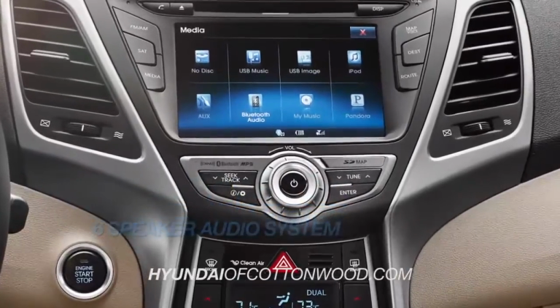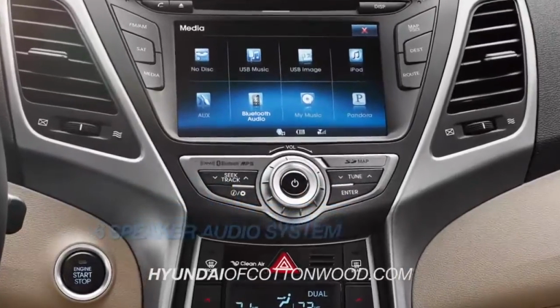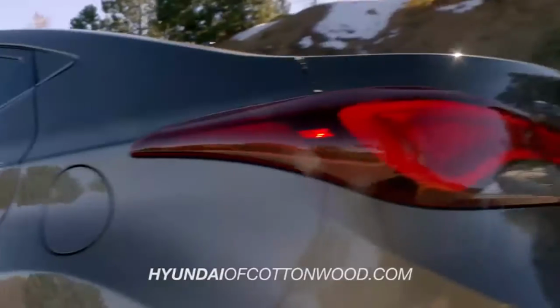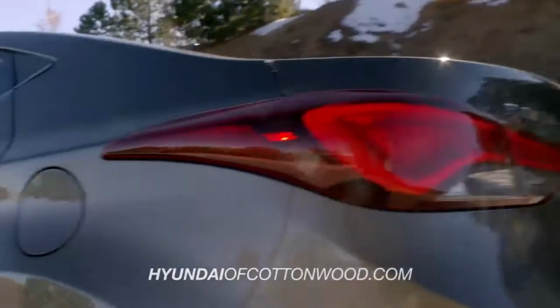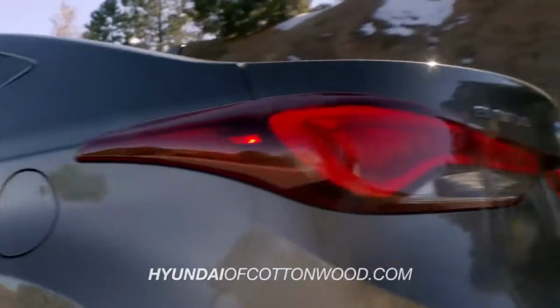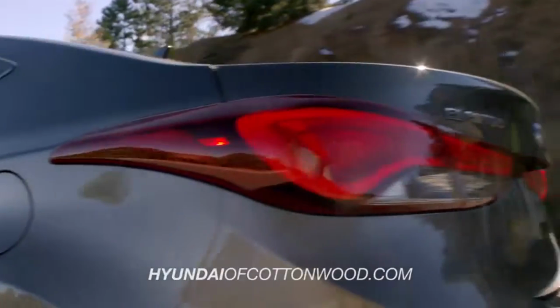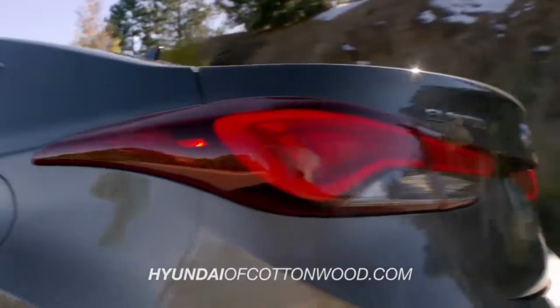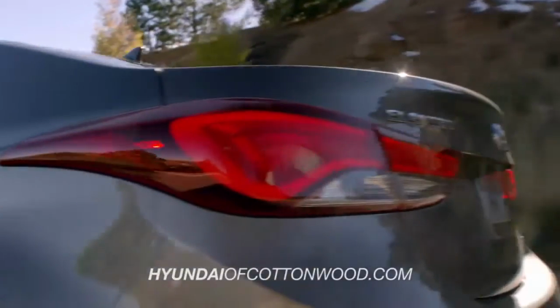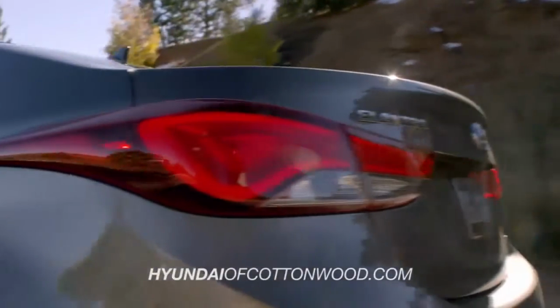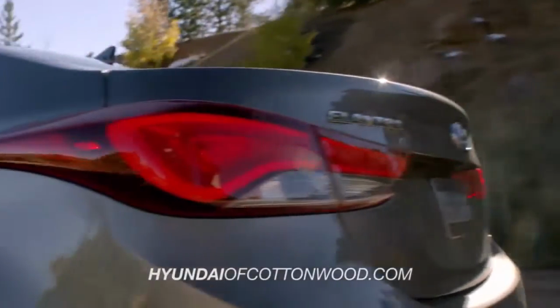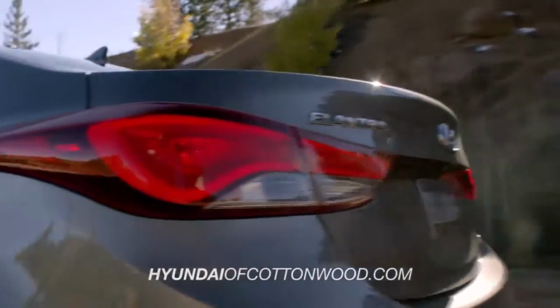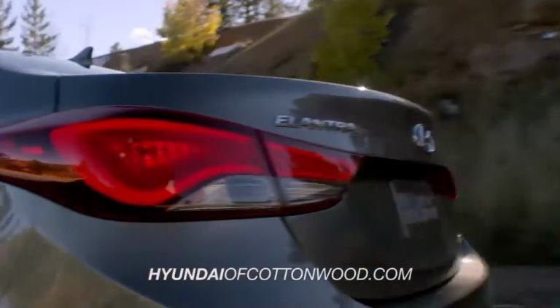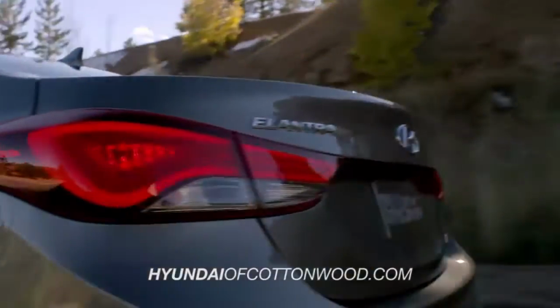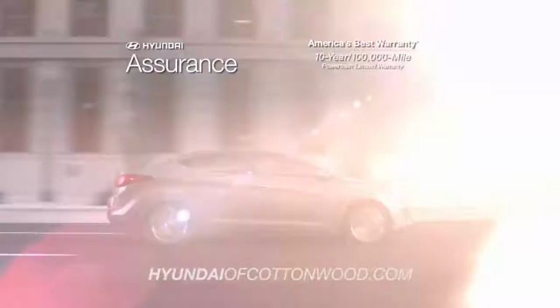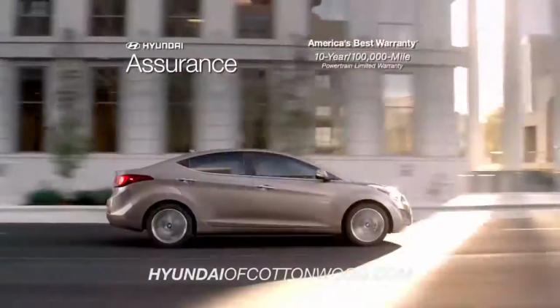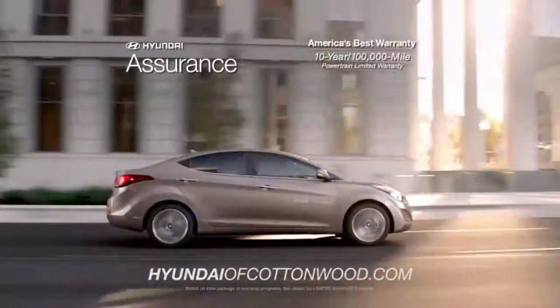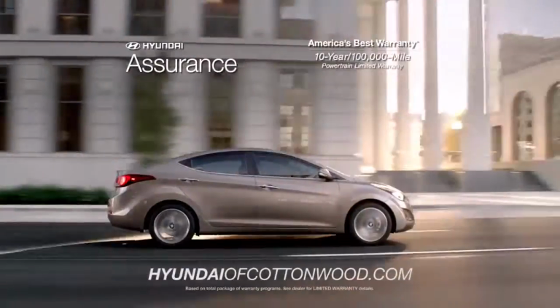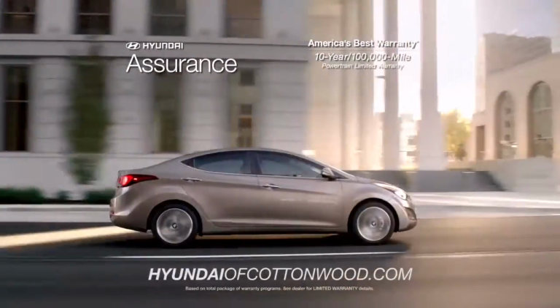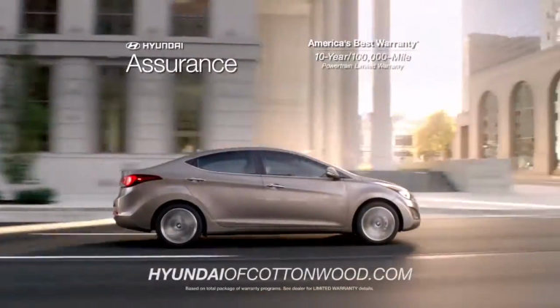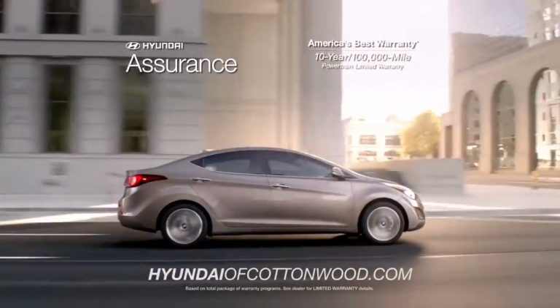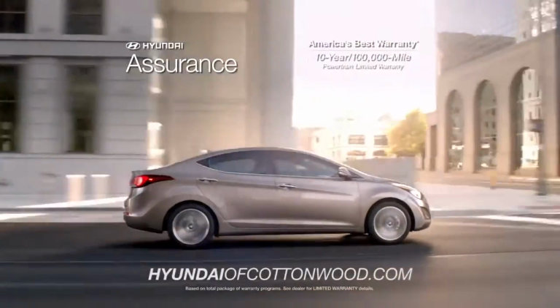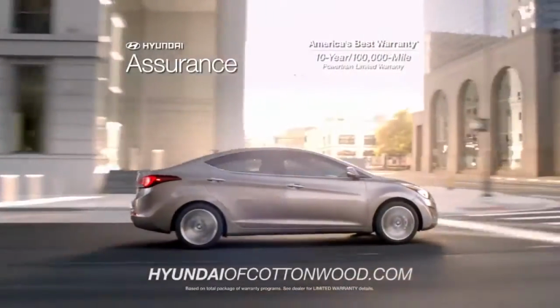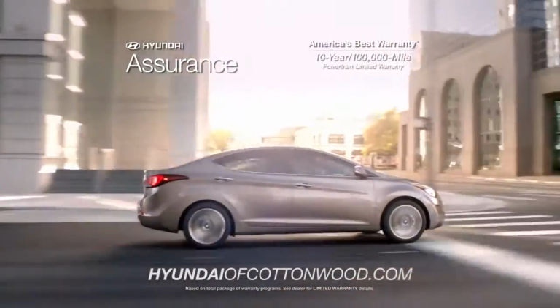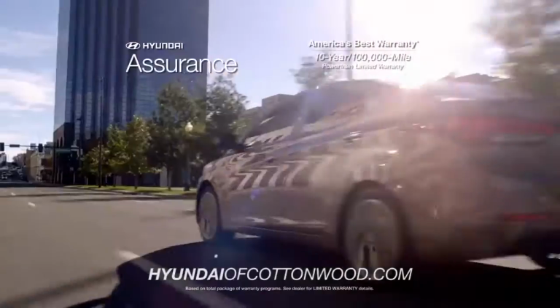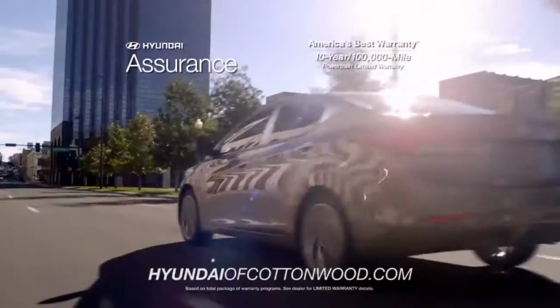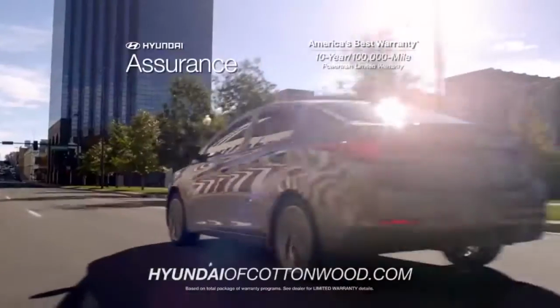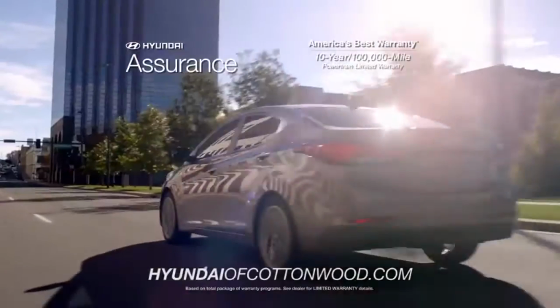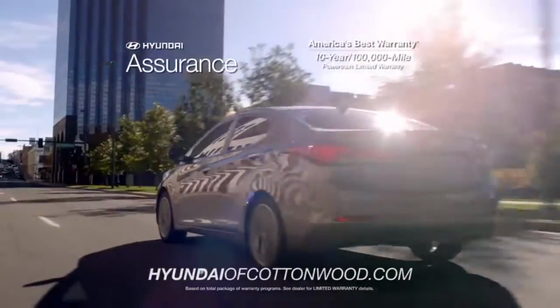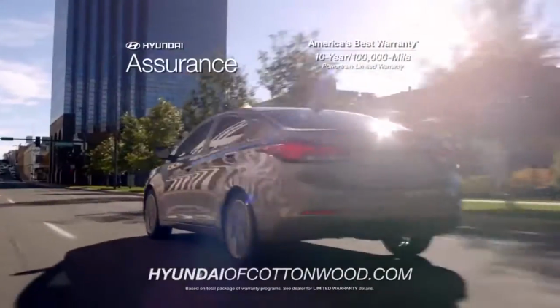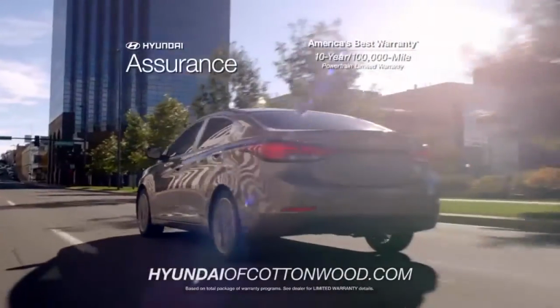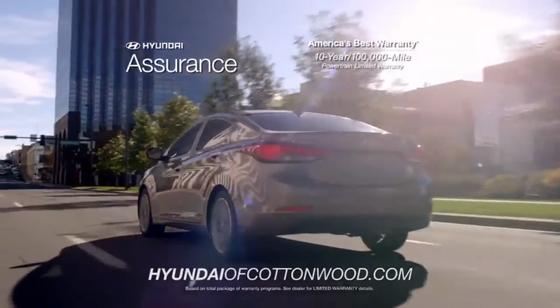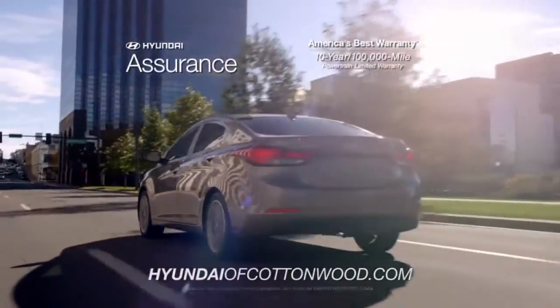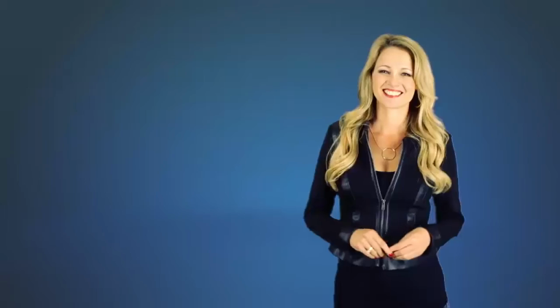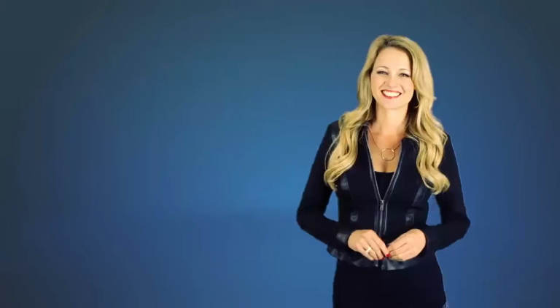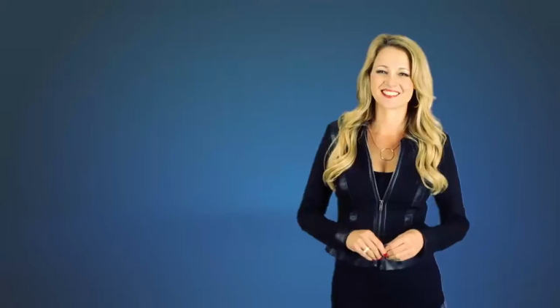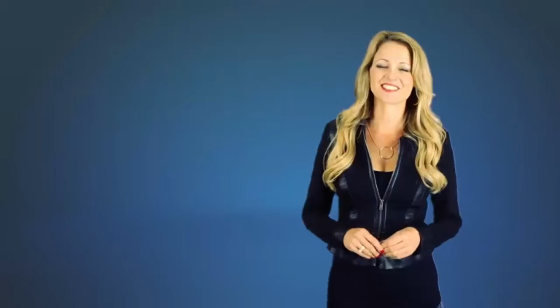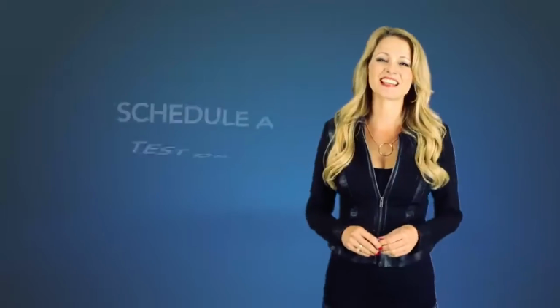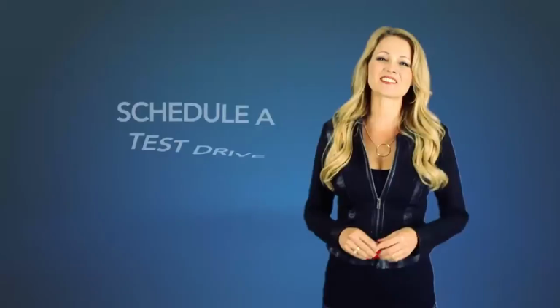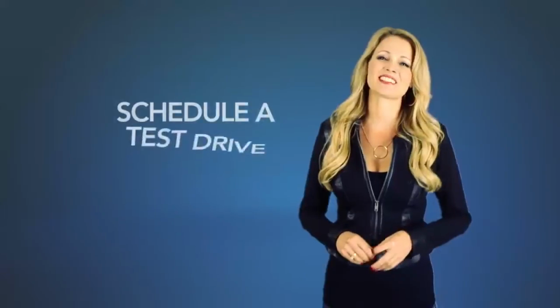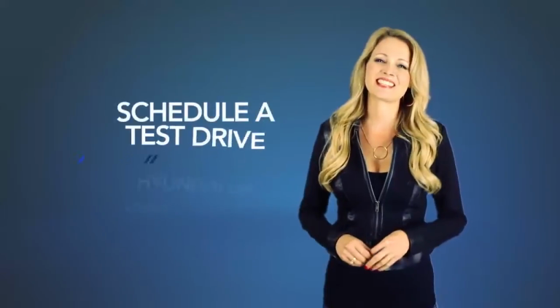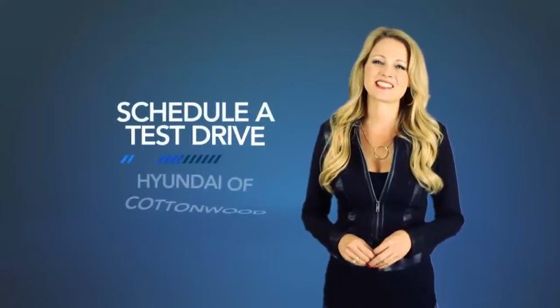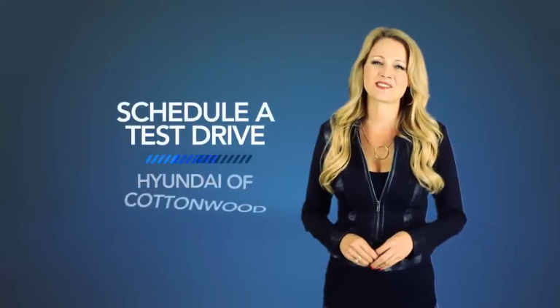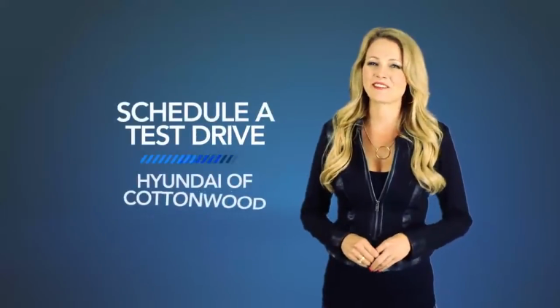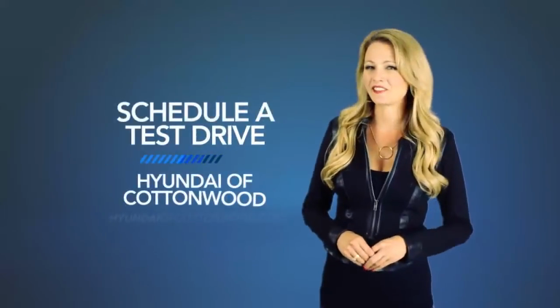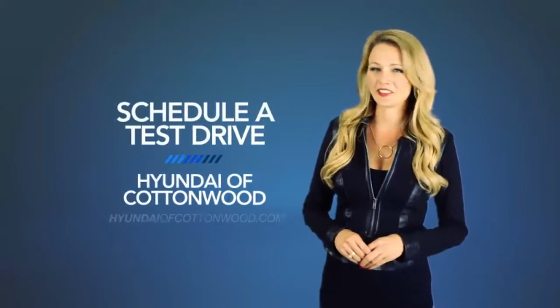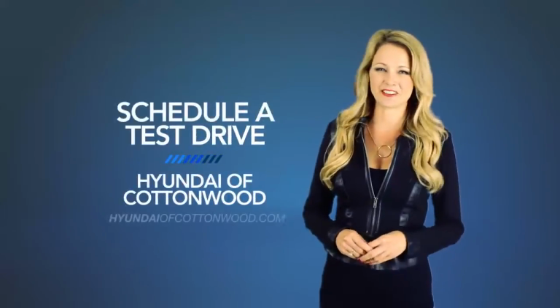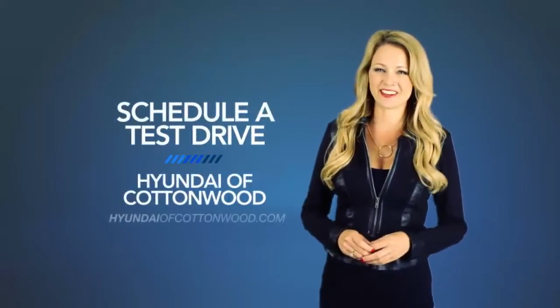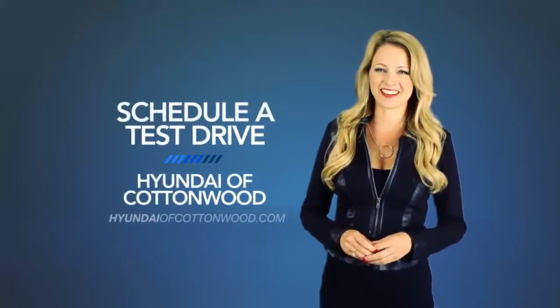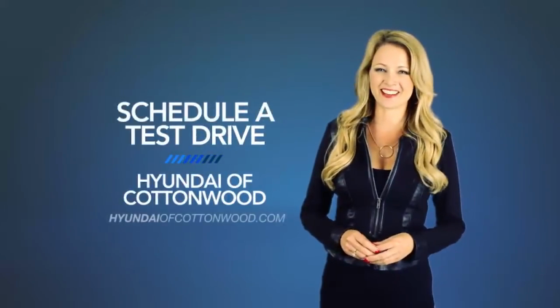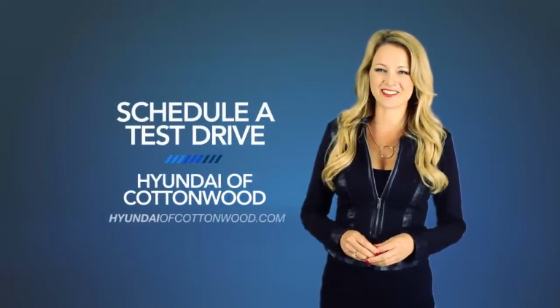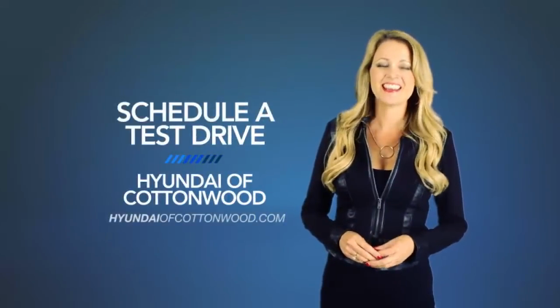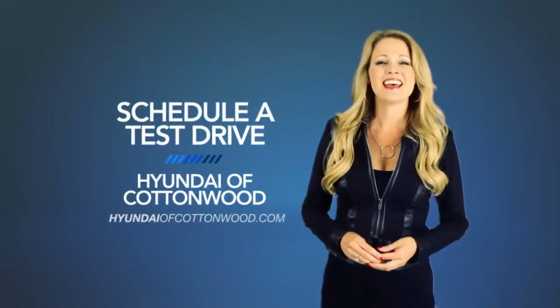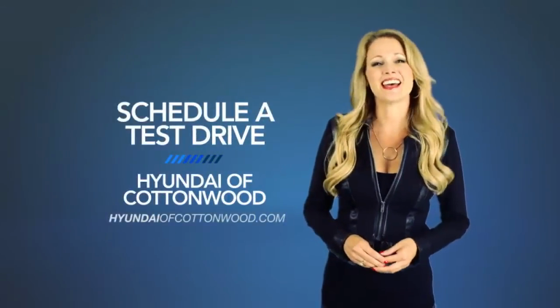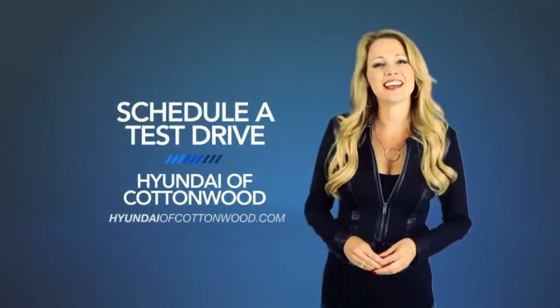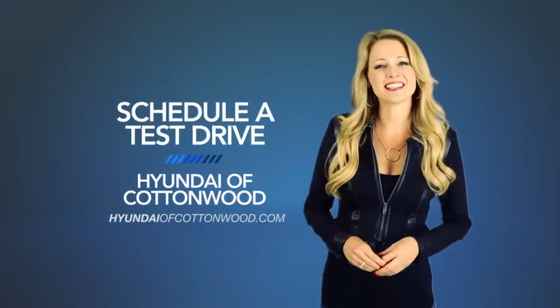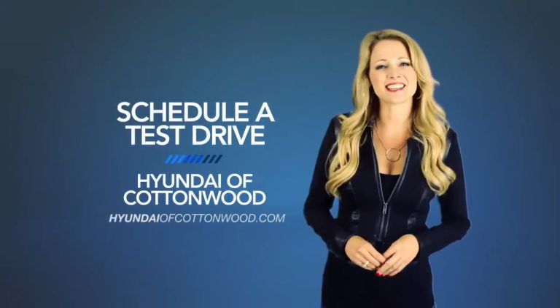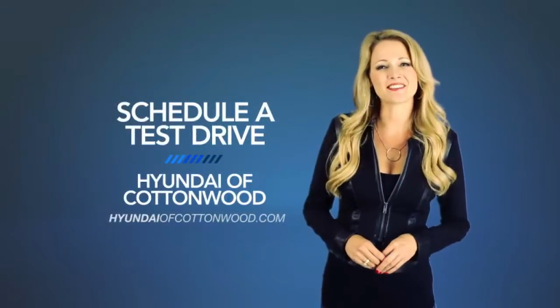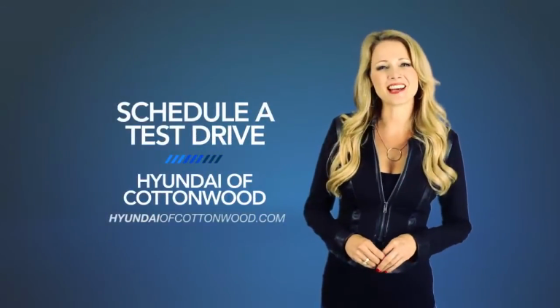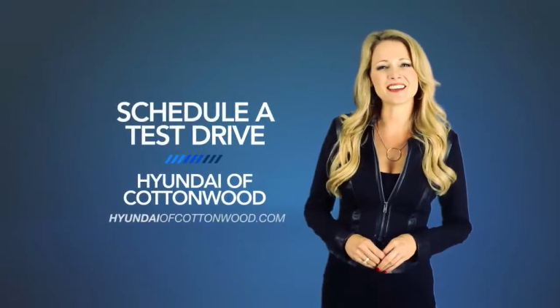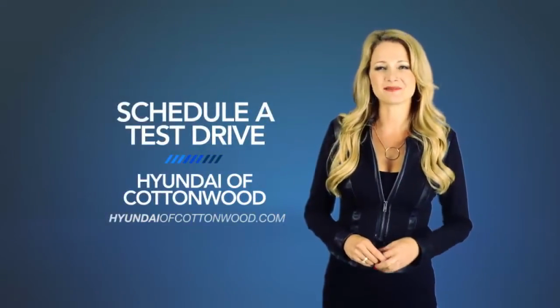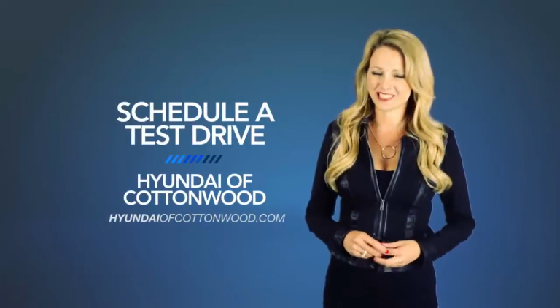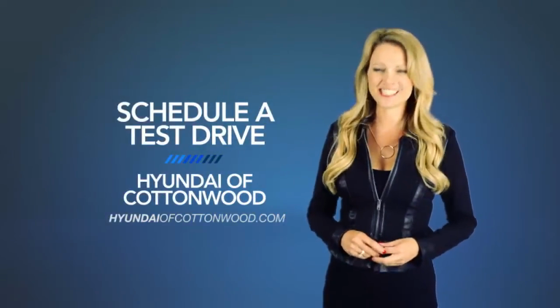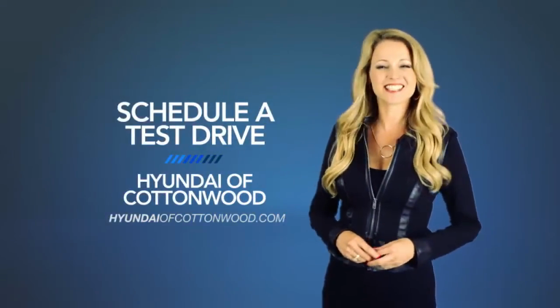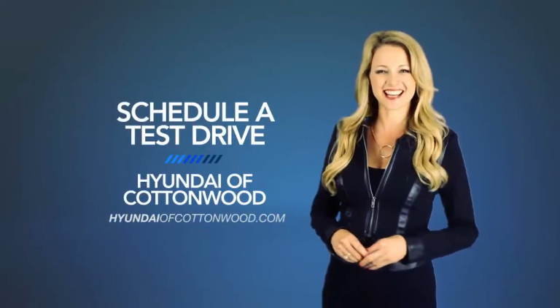So what are you waiting for? Get more right now! Schedule a test drive of your very own at Hyundai of Cottonwood today.